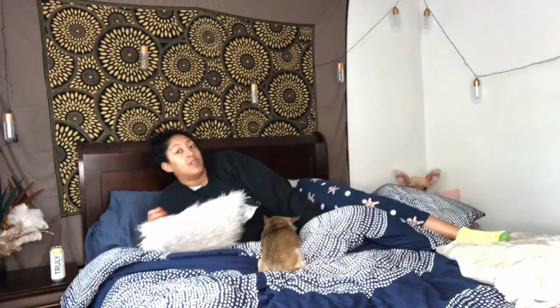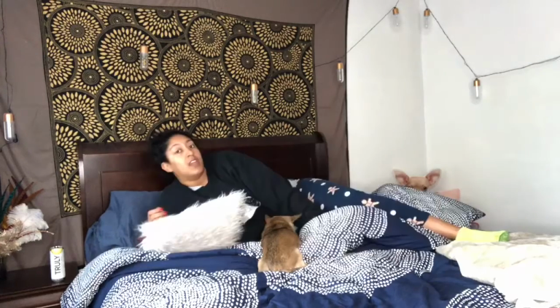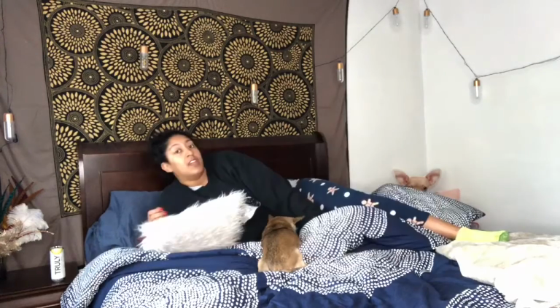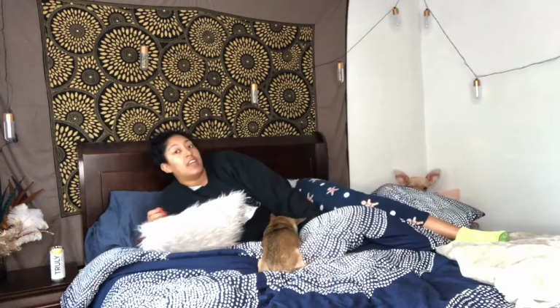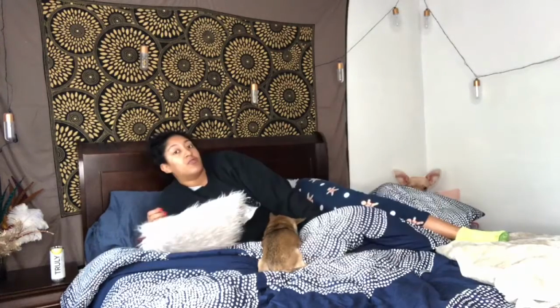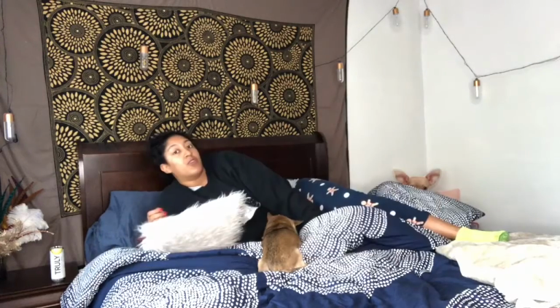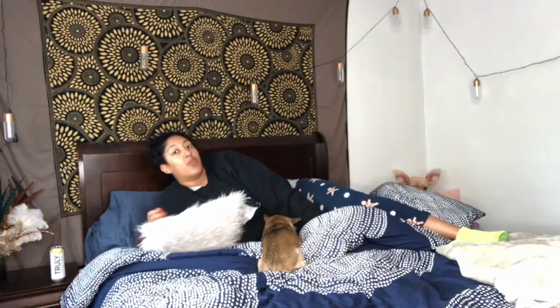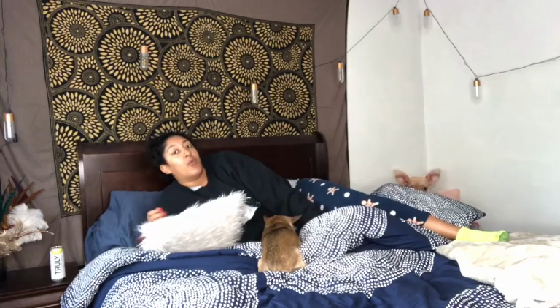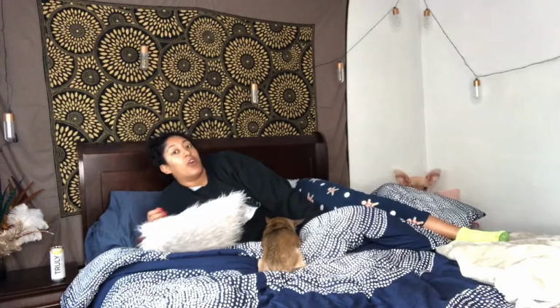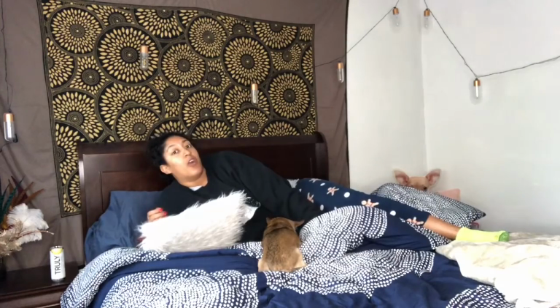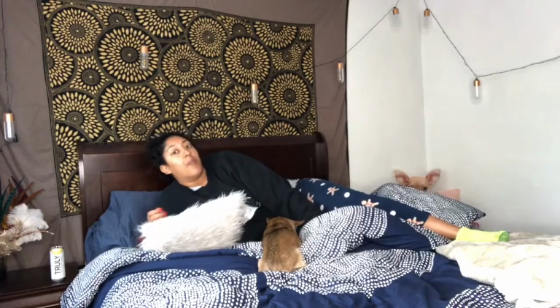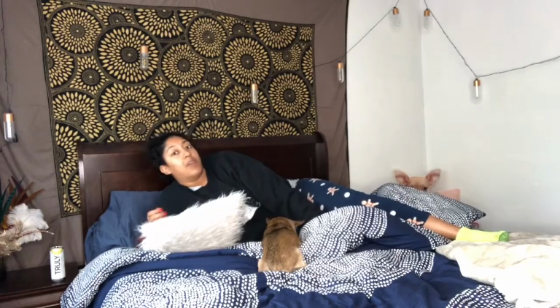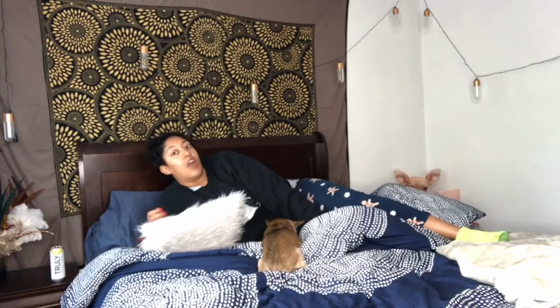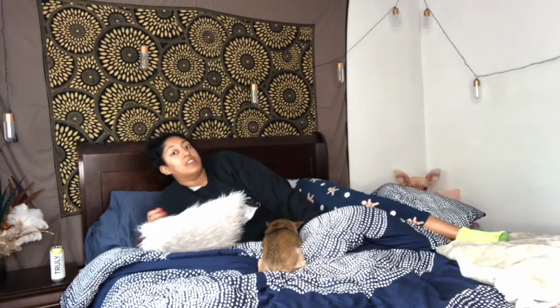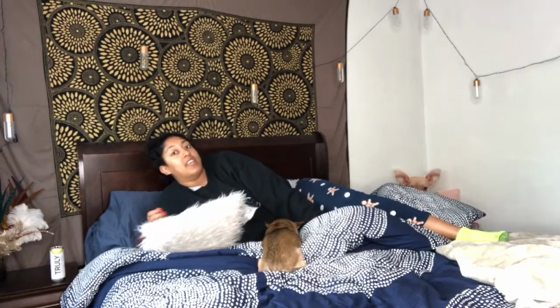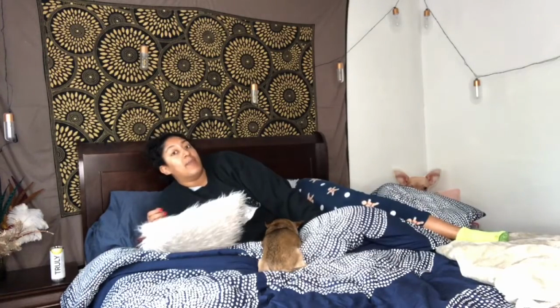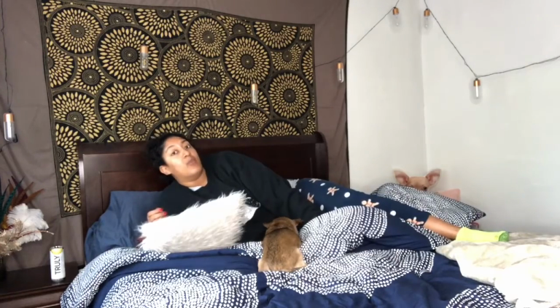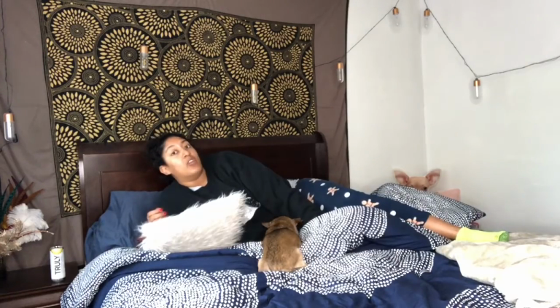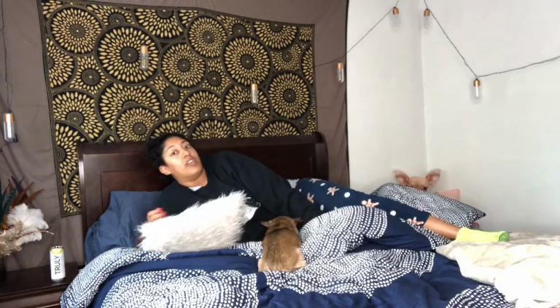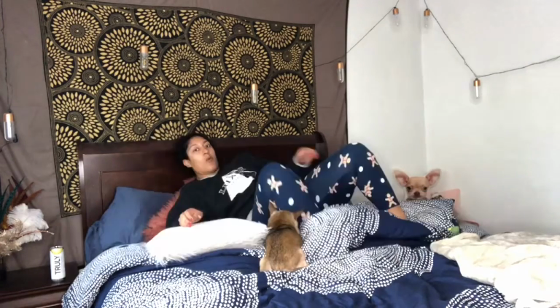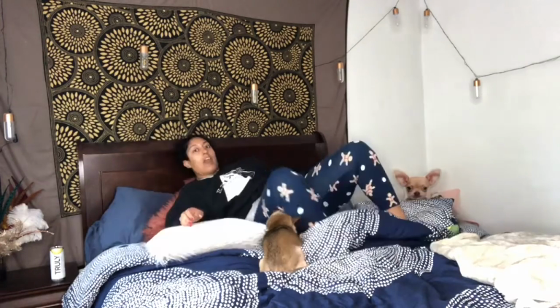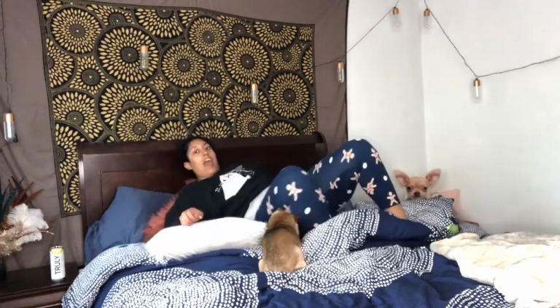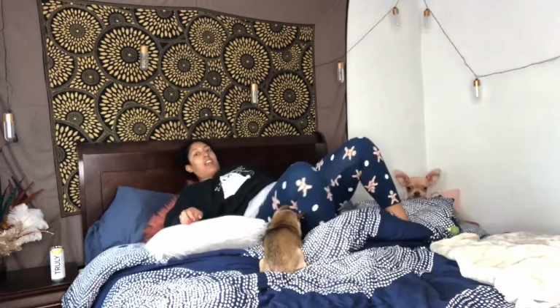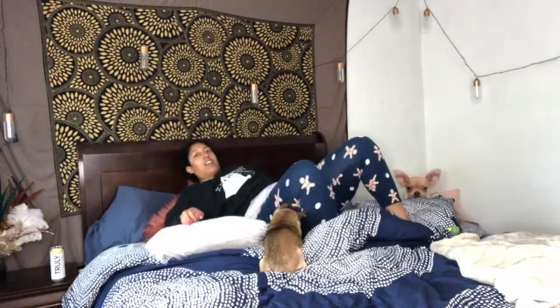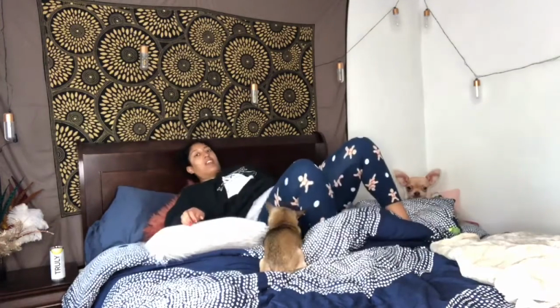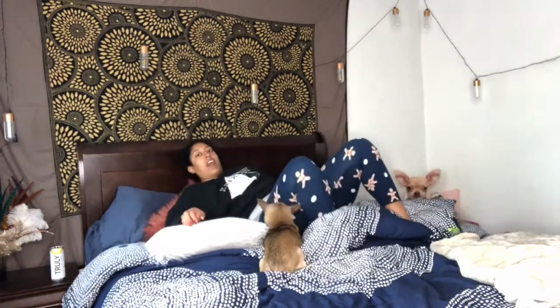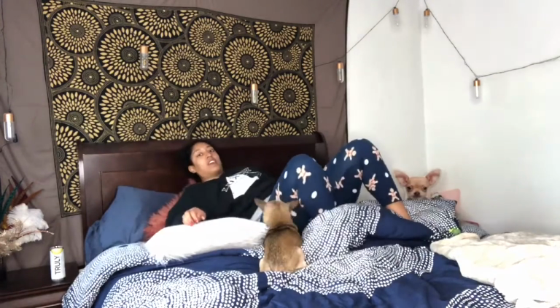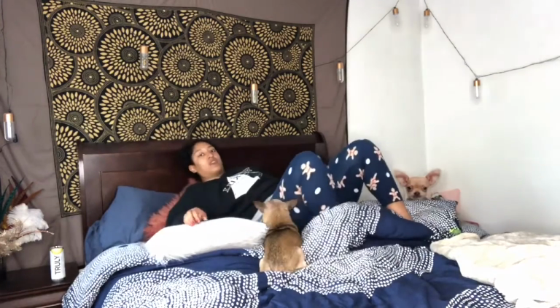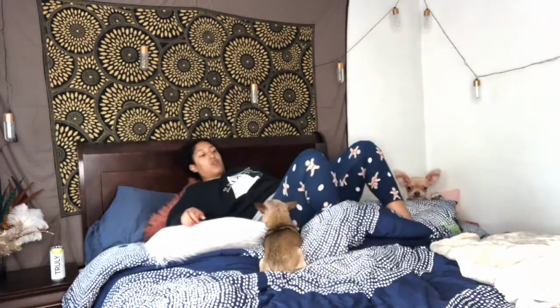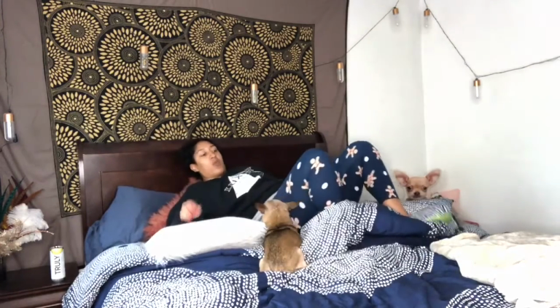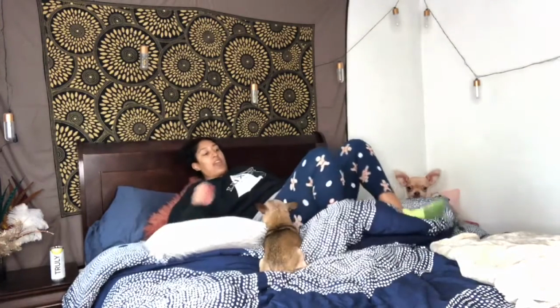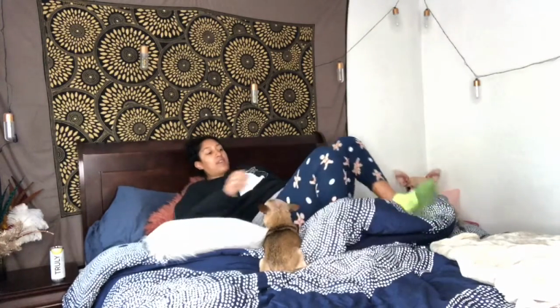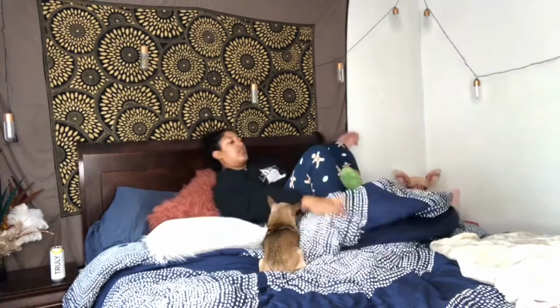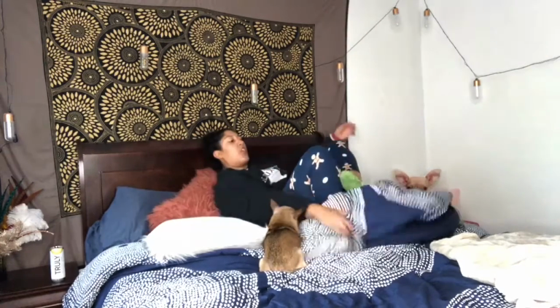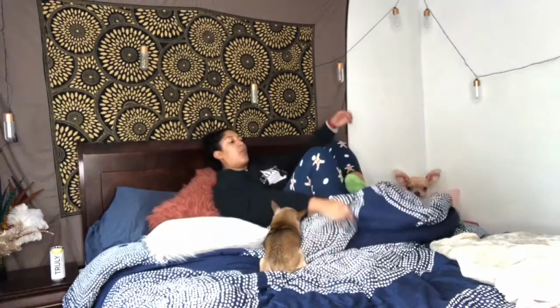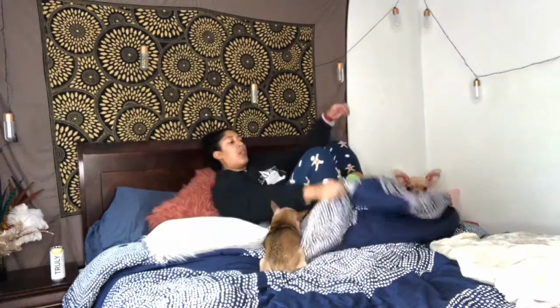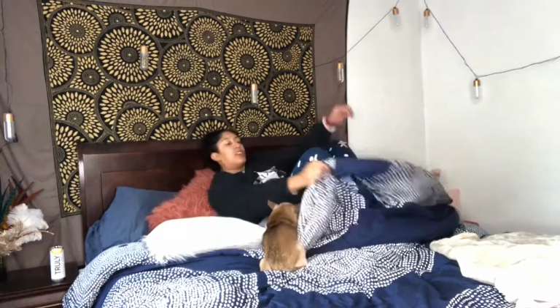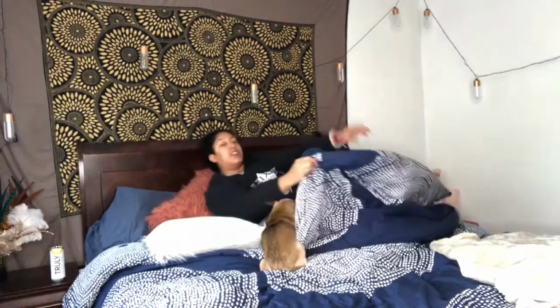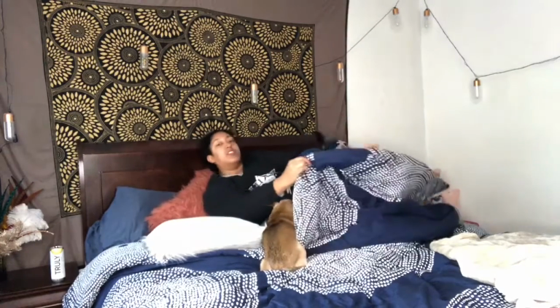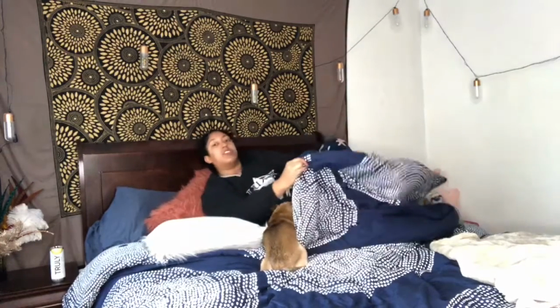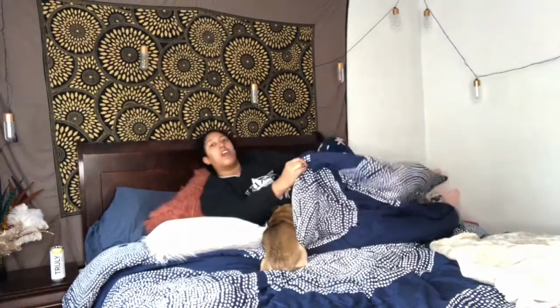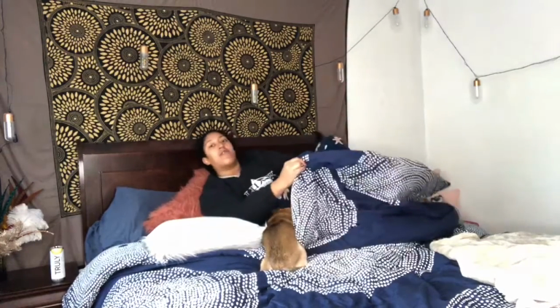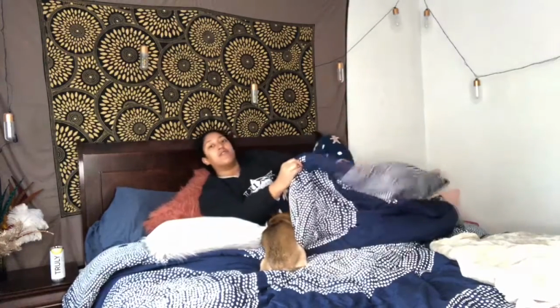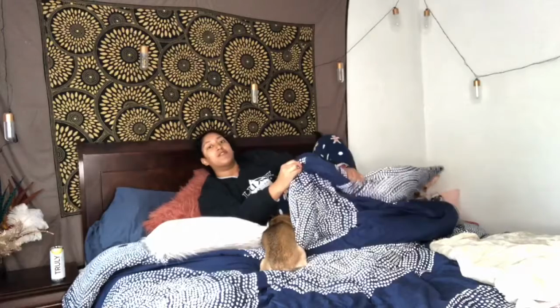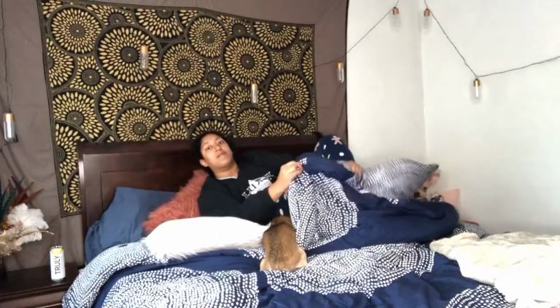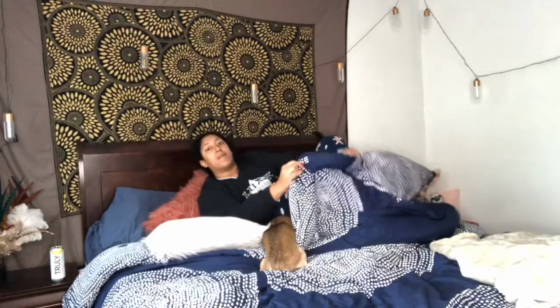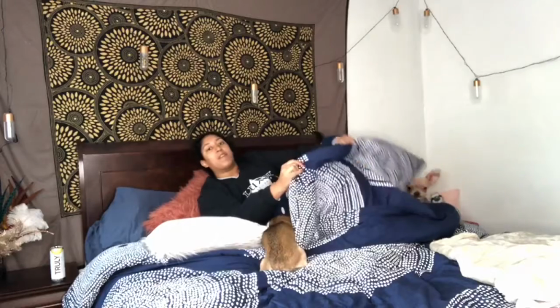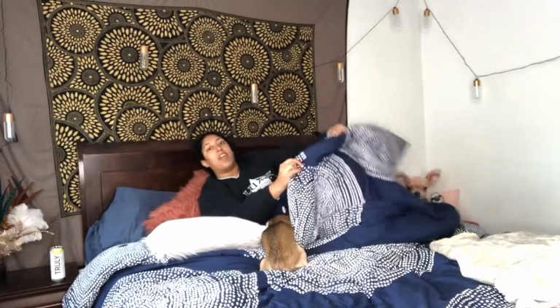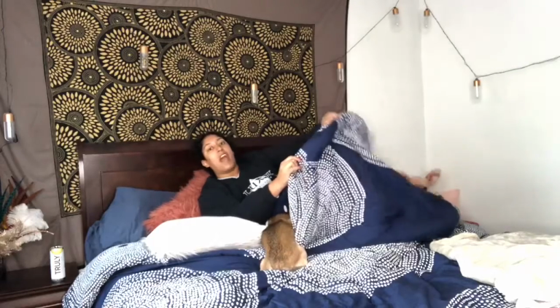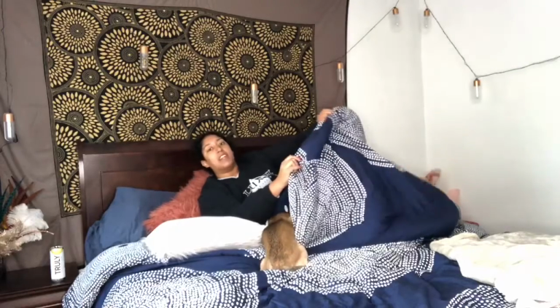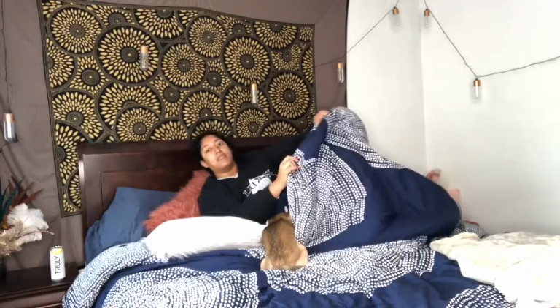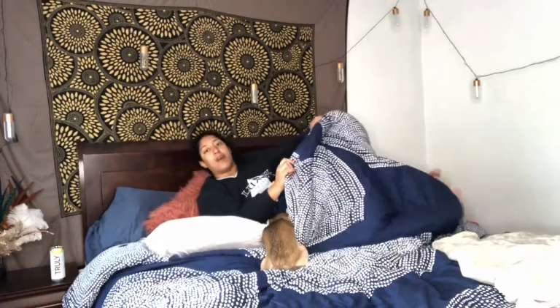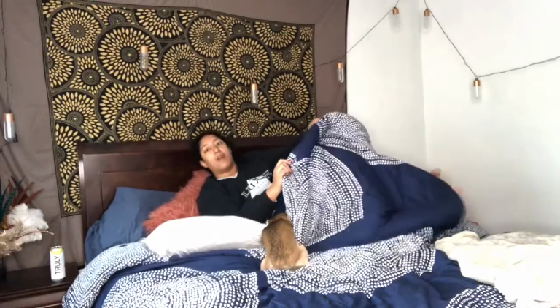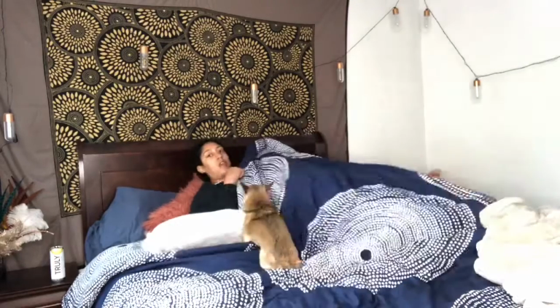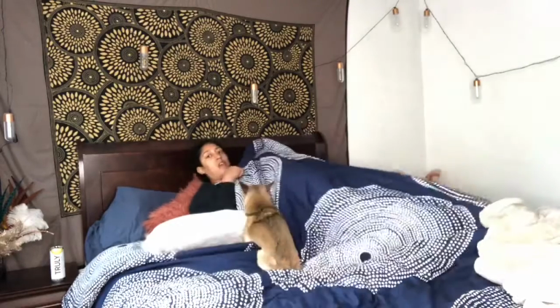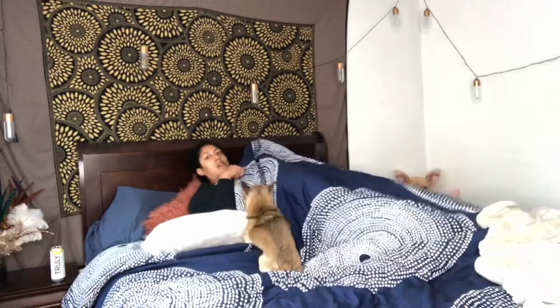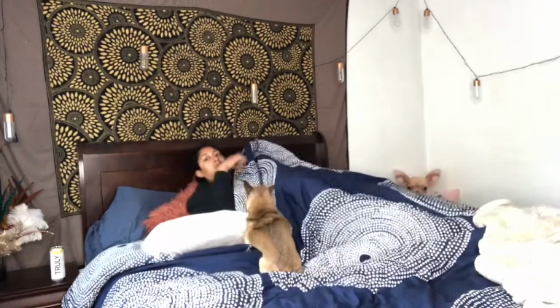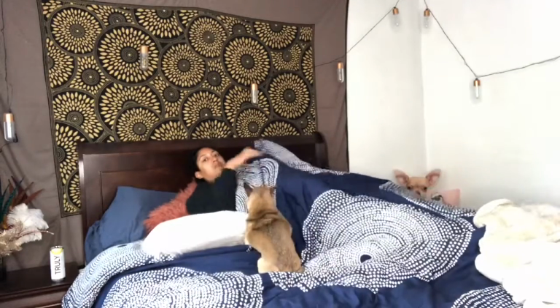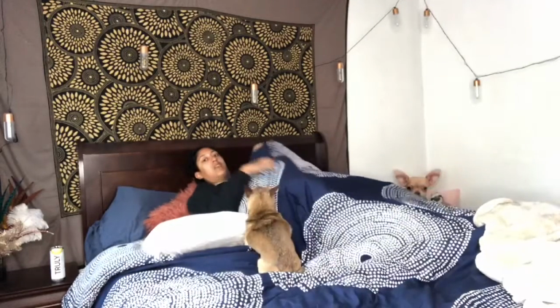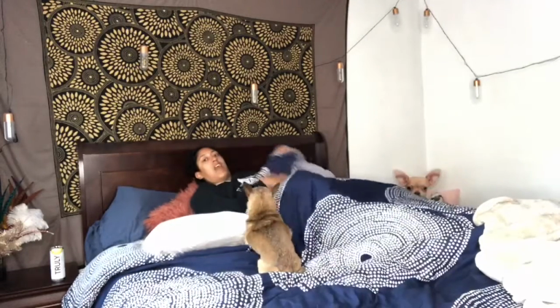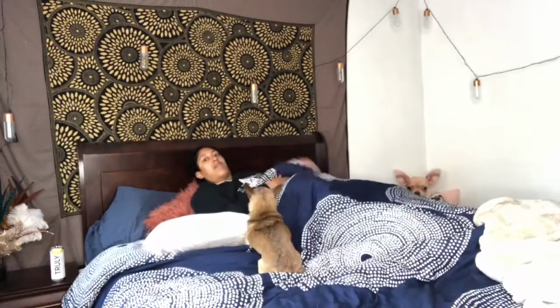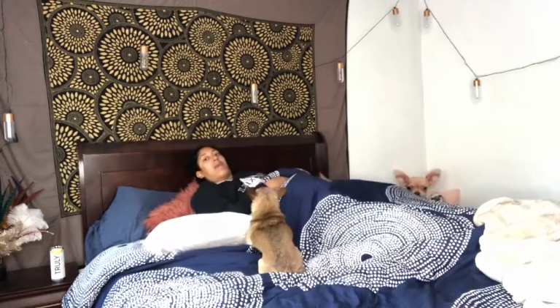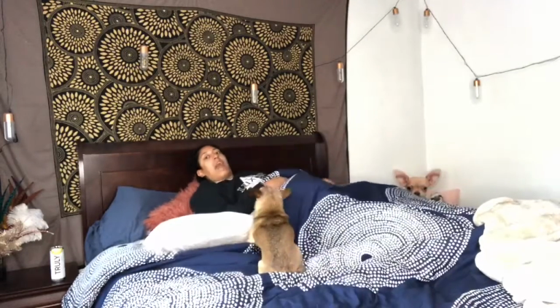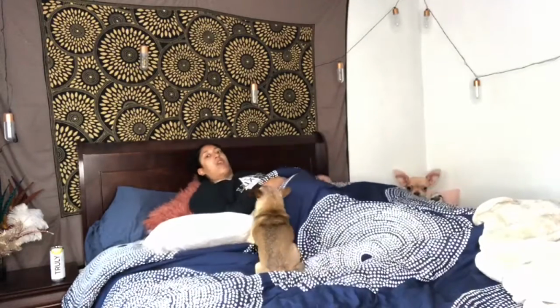Next we're going to work on Beyoncé booty. Want to add a little extra weight? Go underneath the covers. That adds about half a pound.